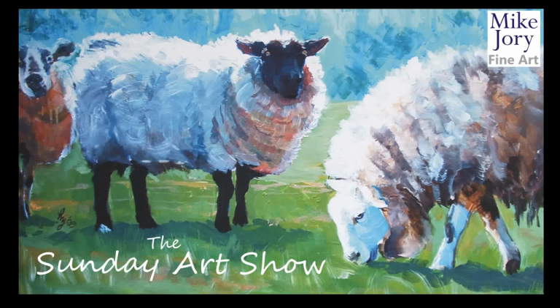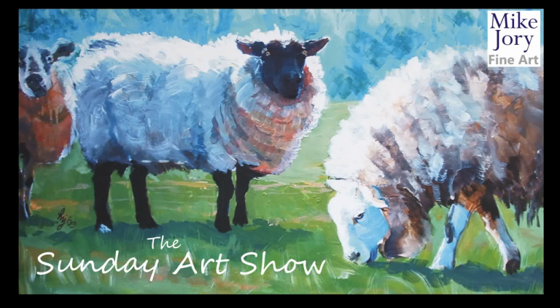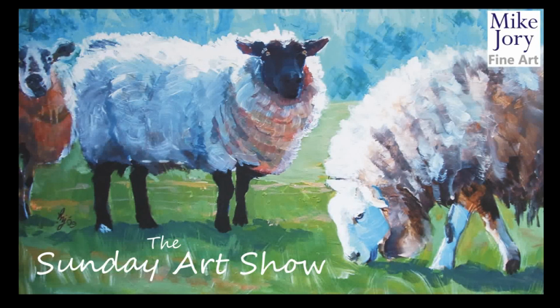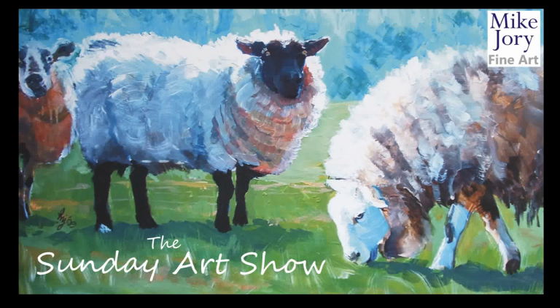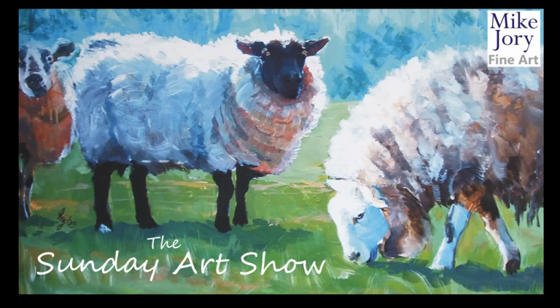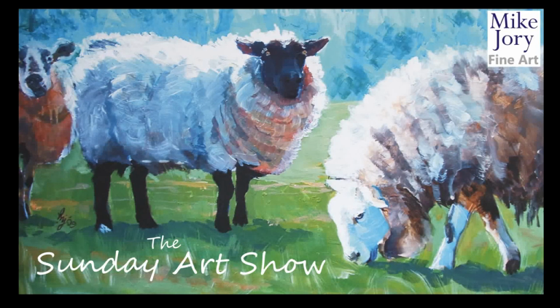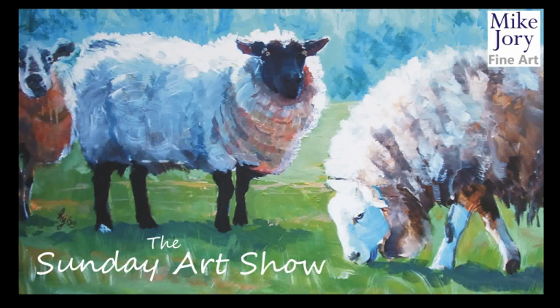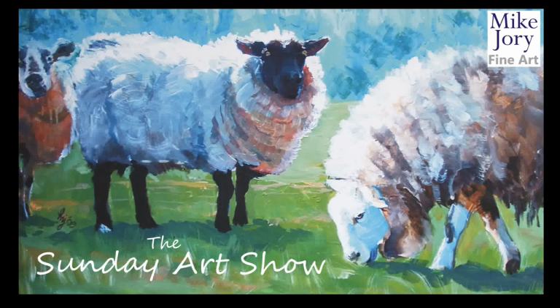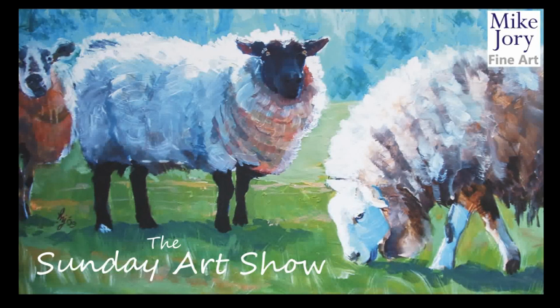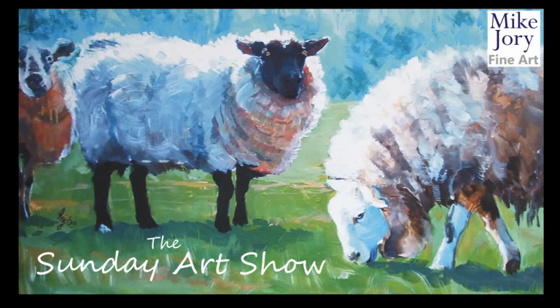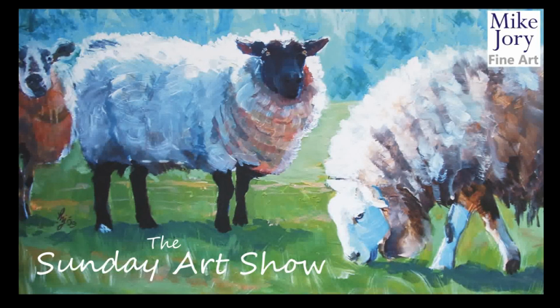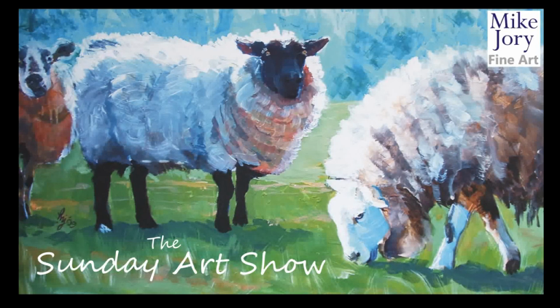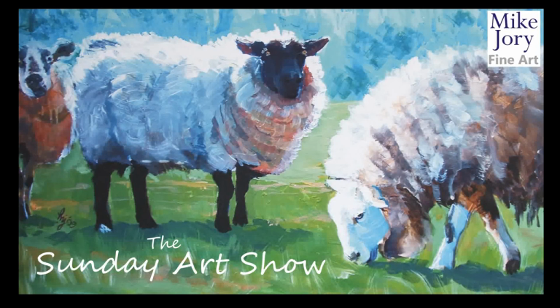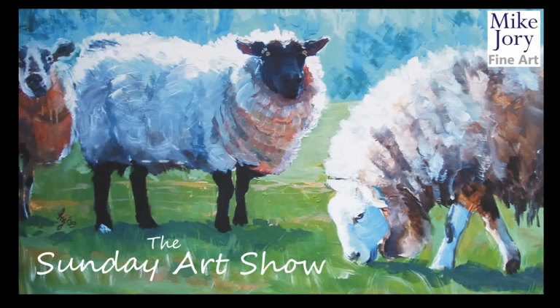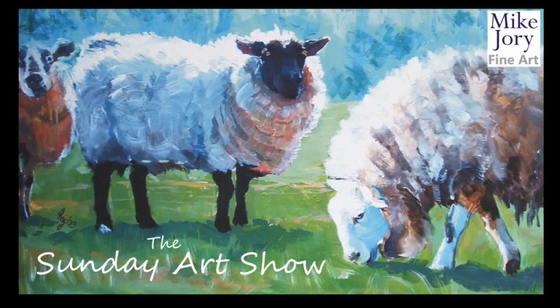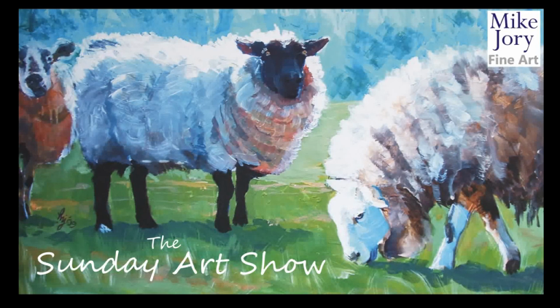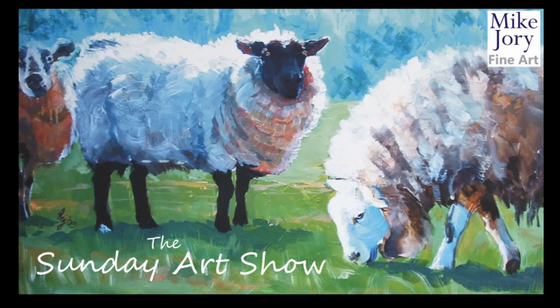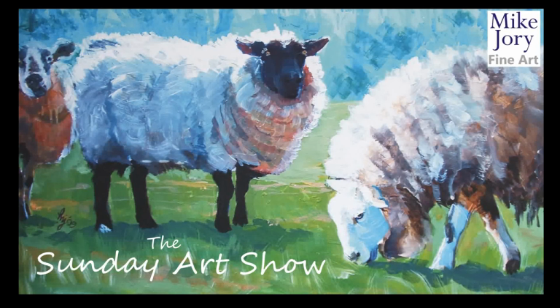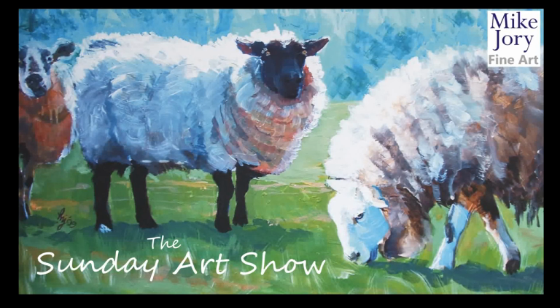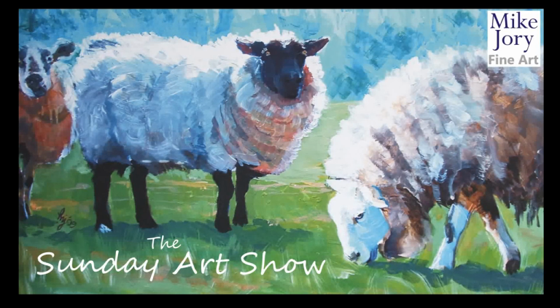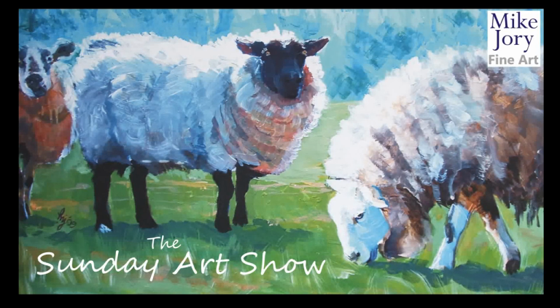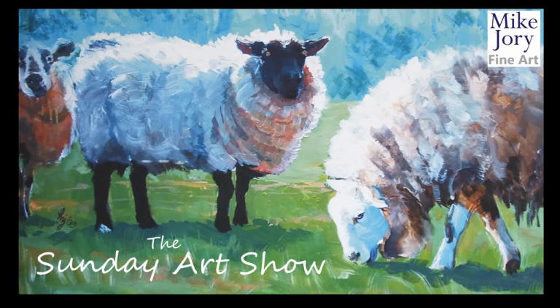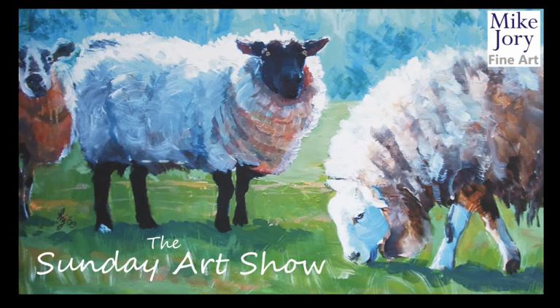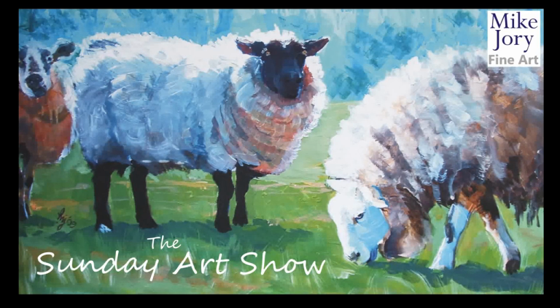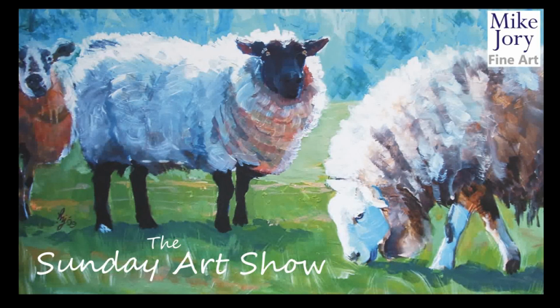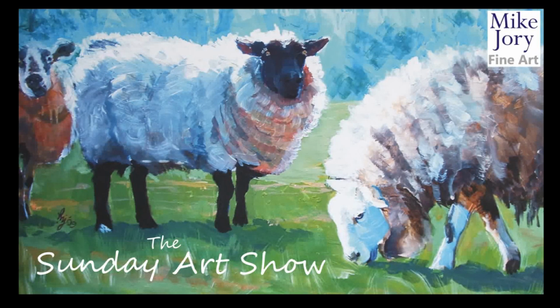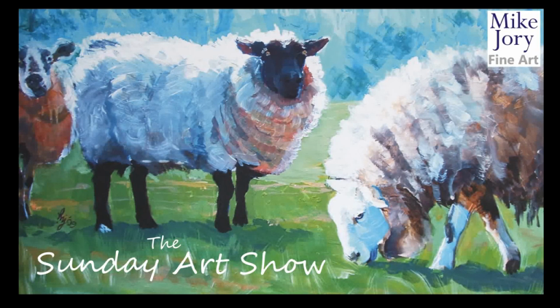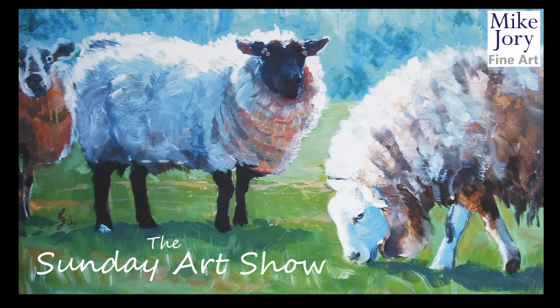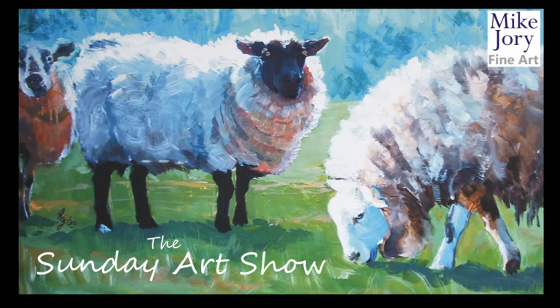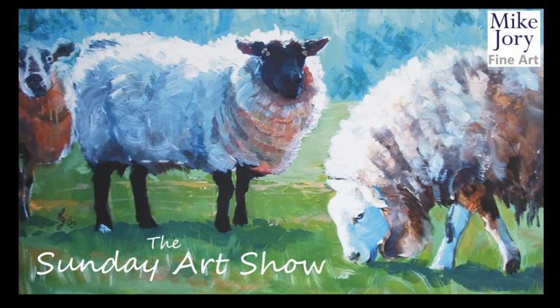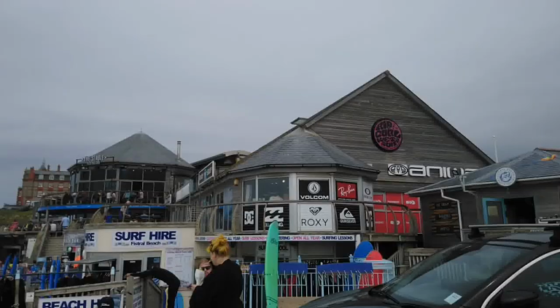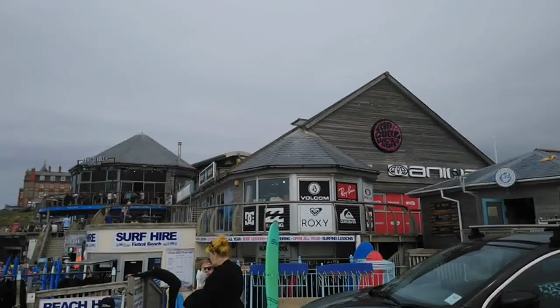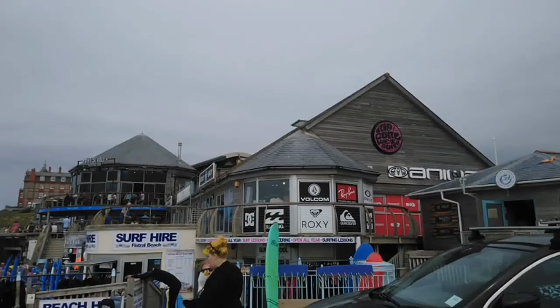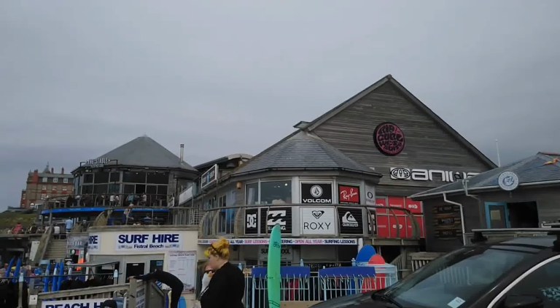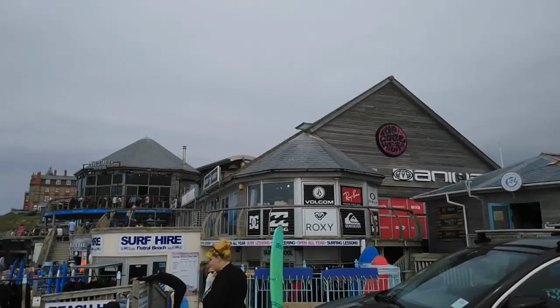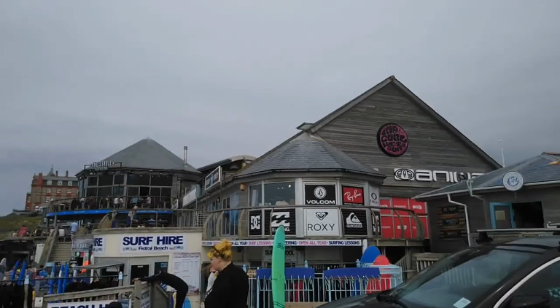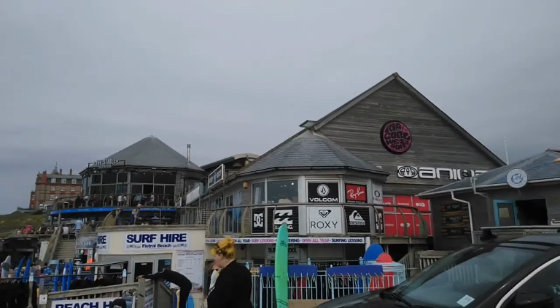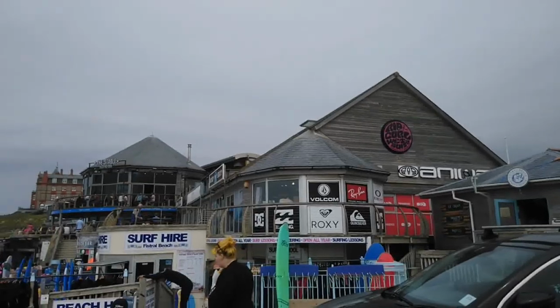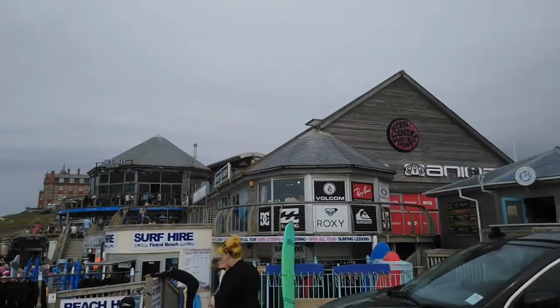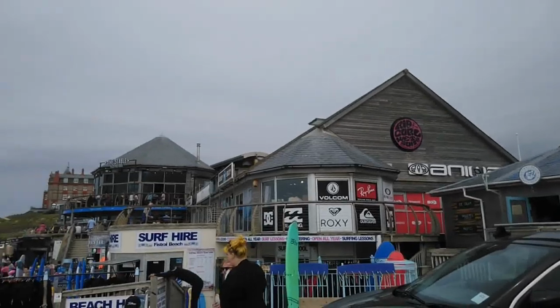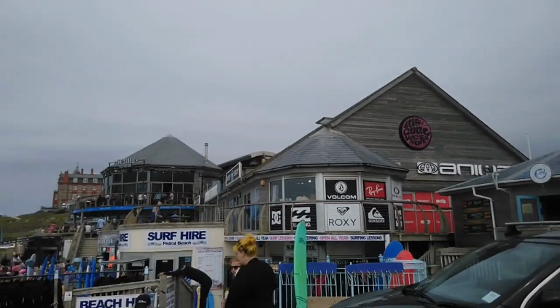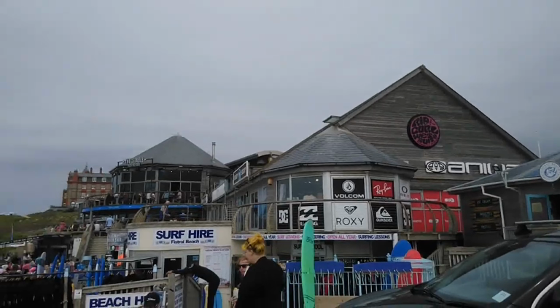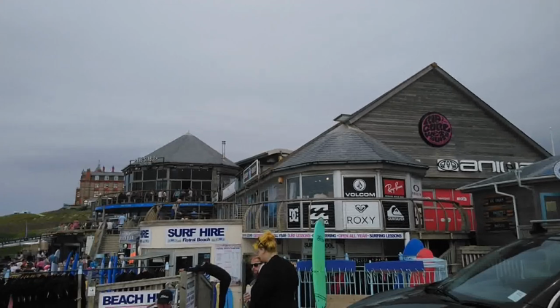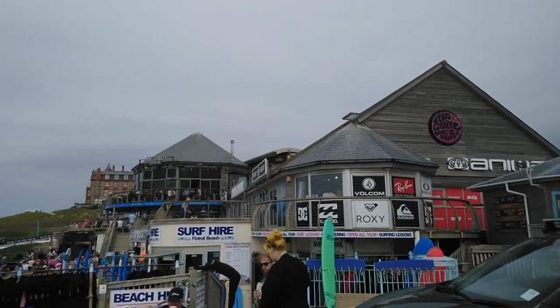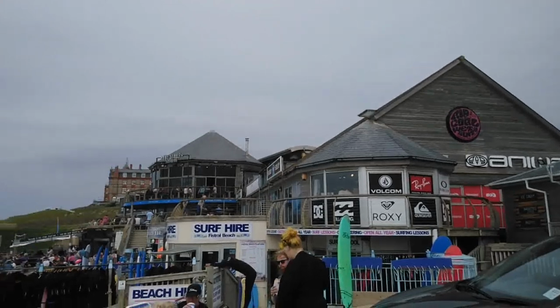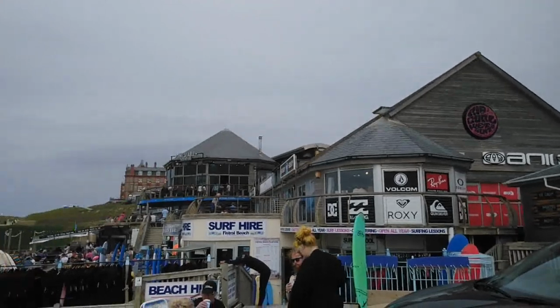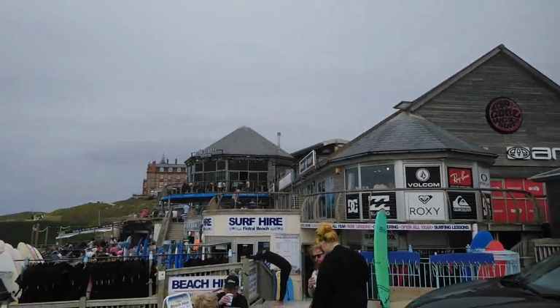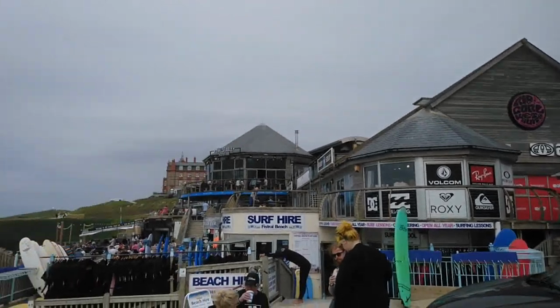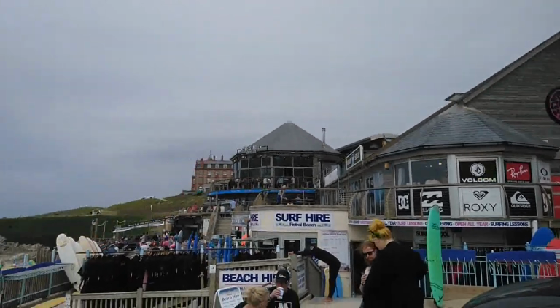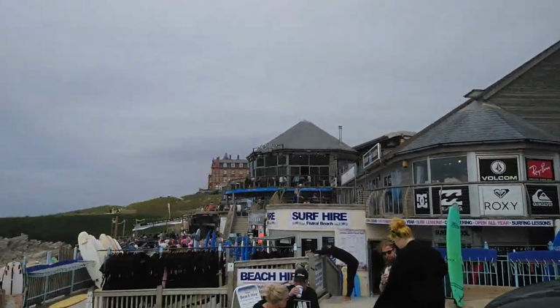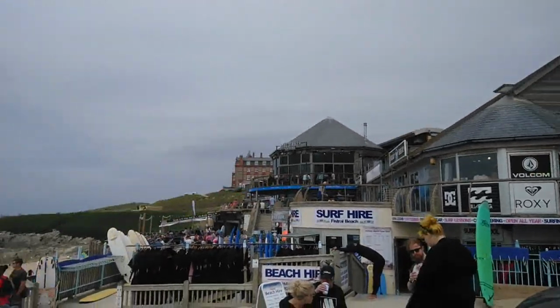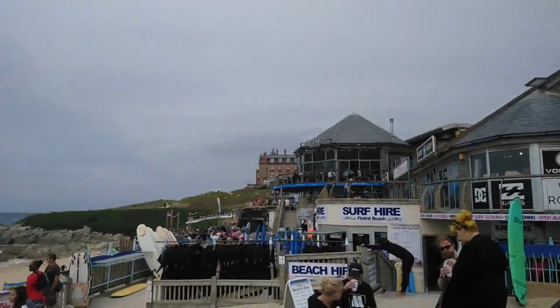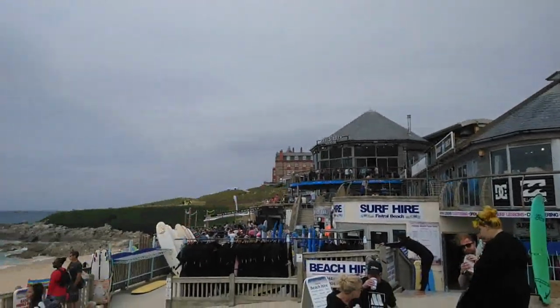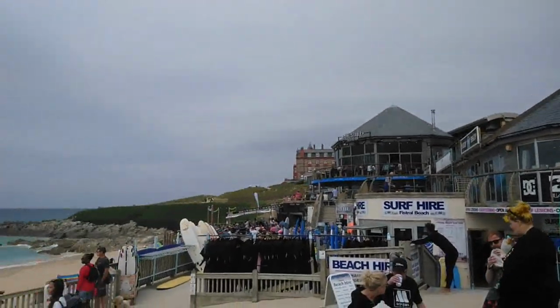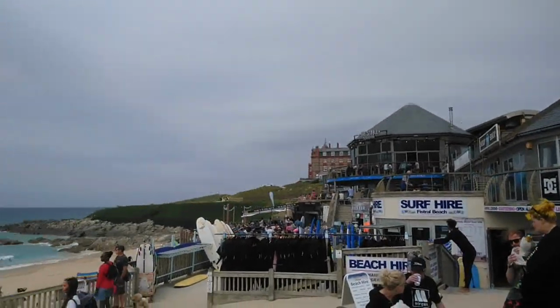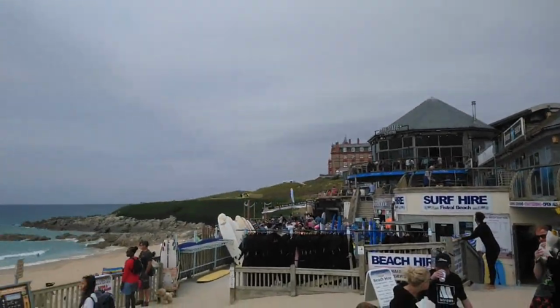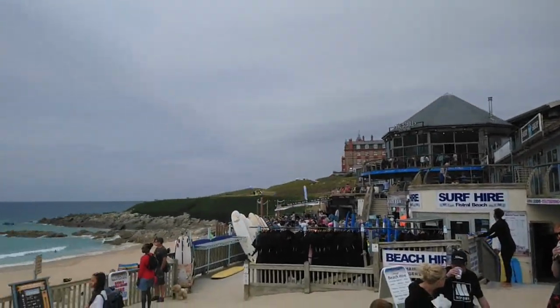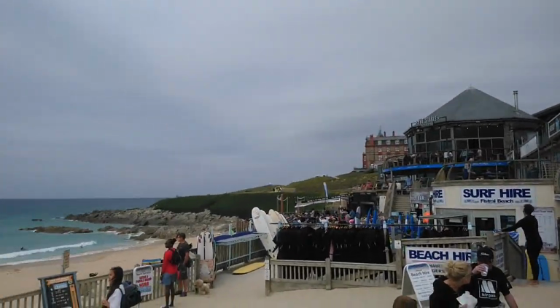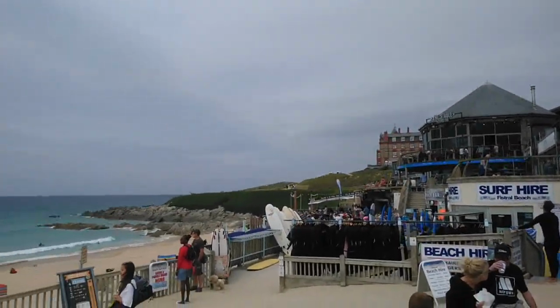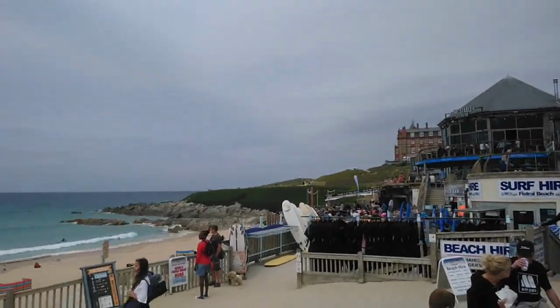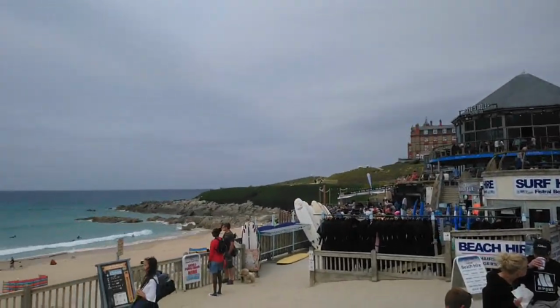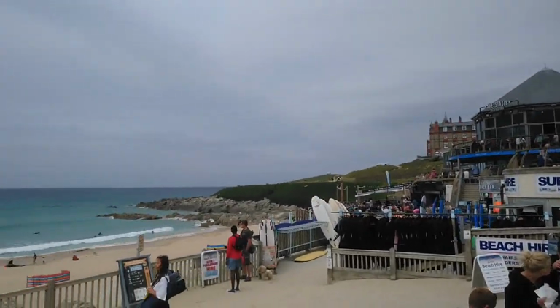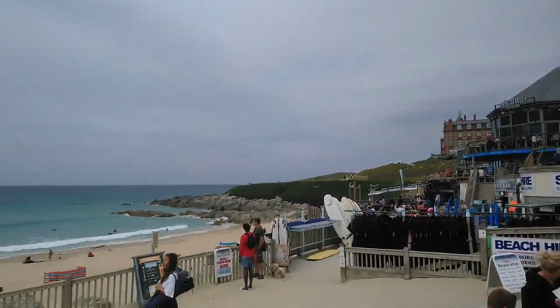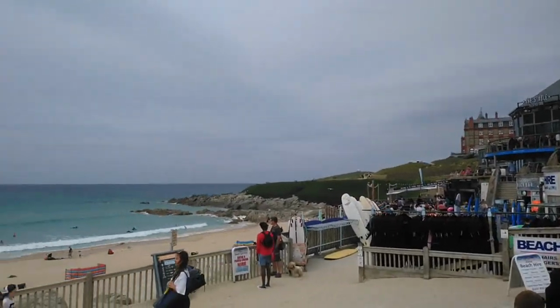Hi everyone, I'm Mike and this is the Sunday Art Show. This week we're back down at Histraw Beach in Cornwall.